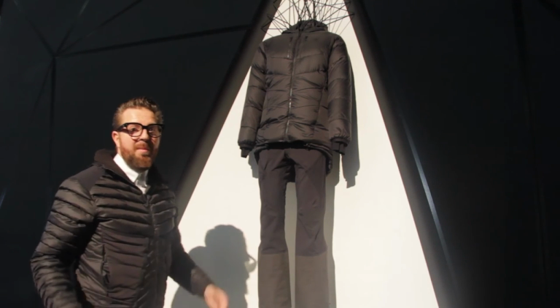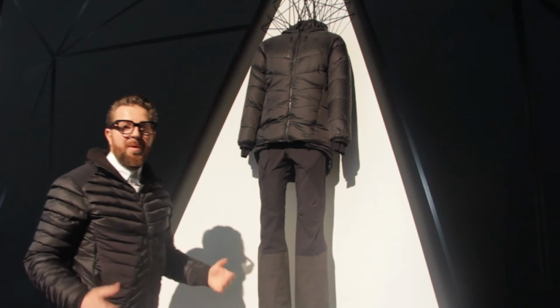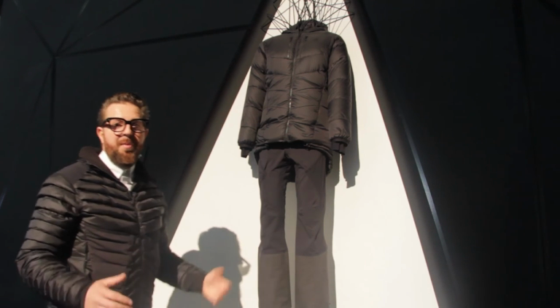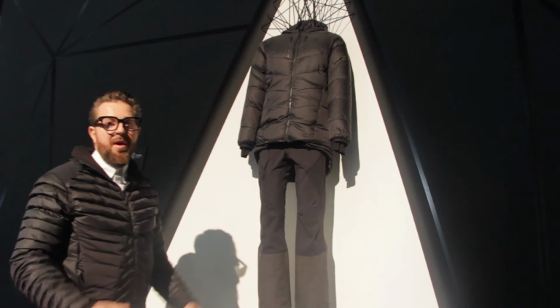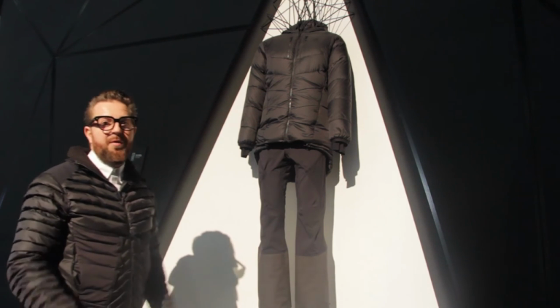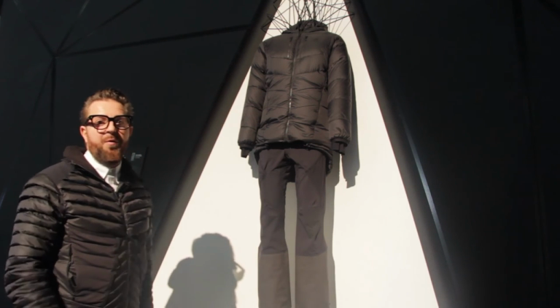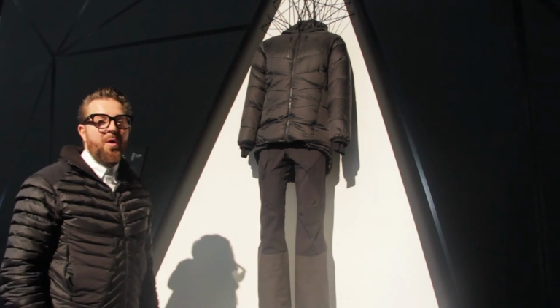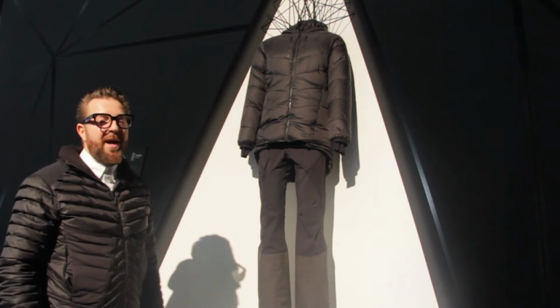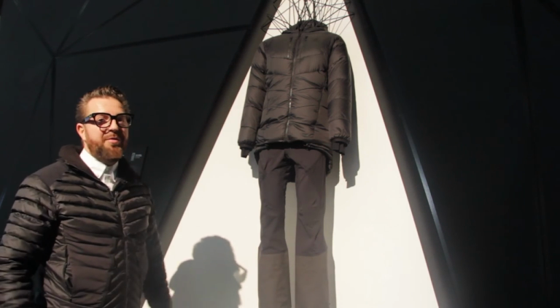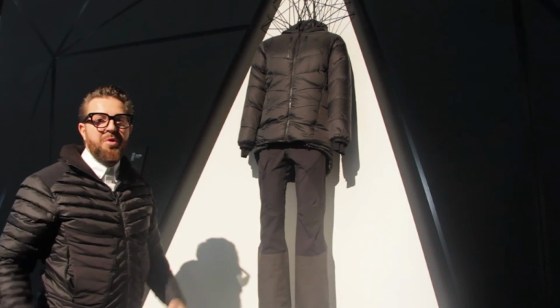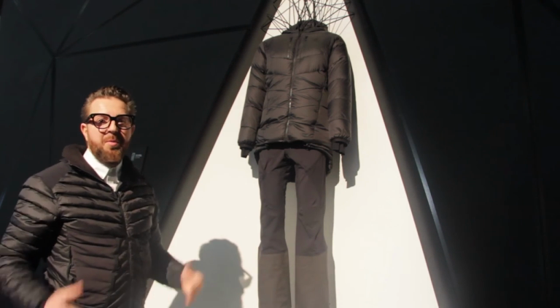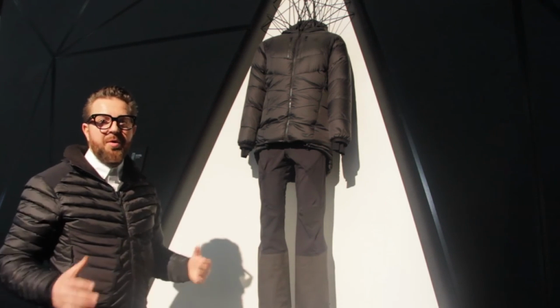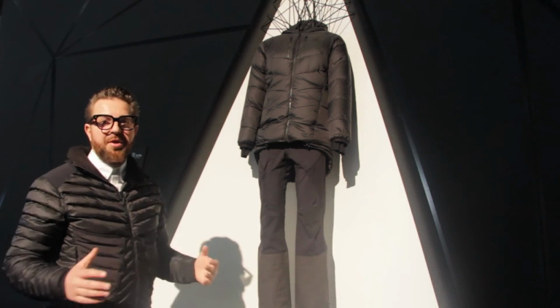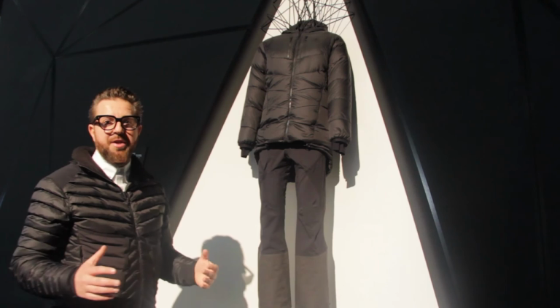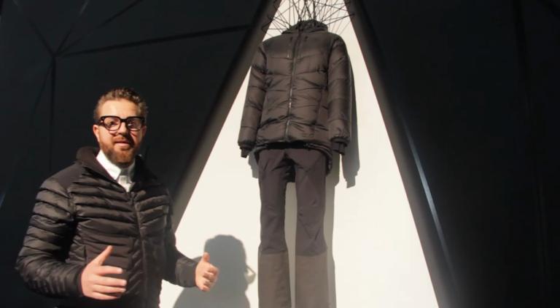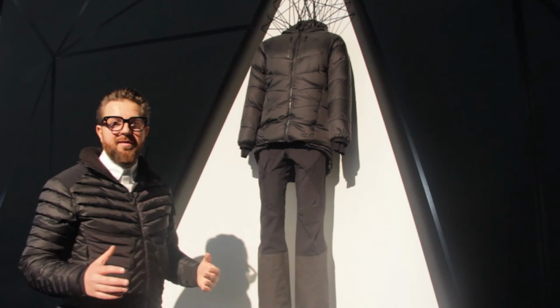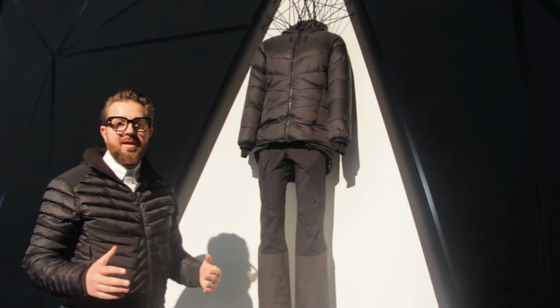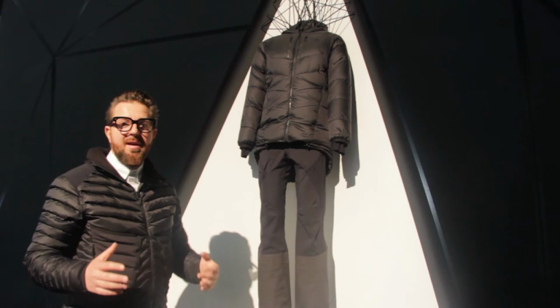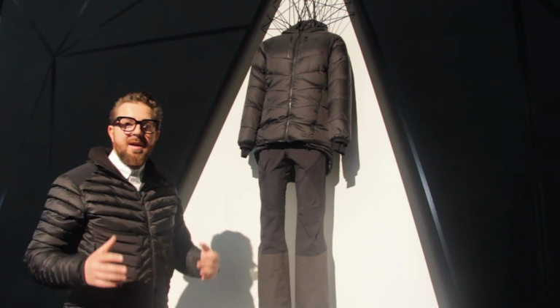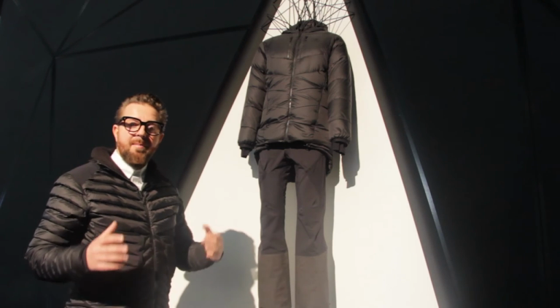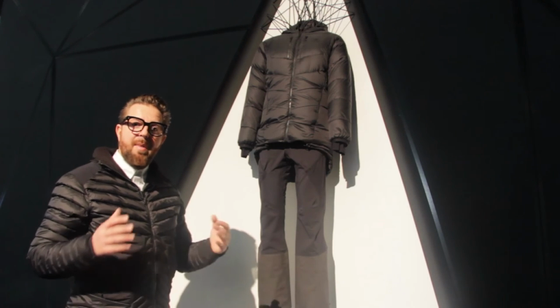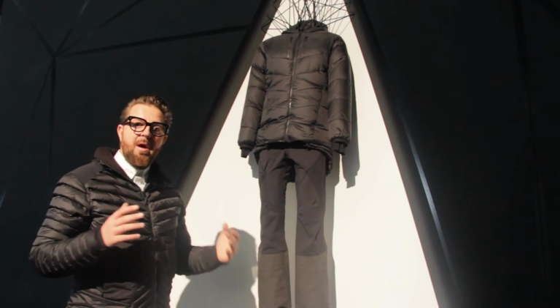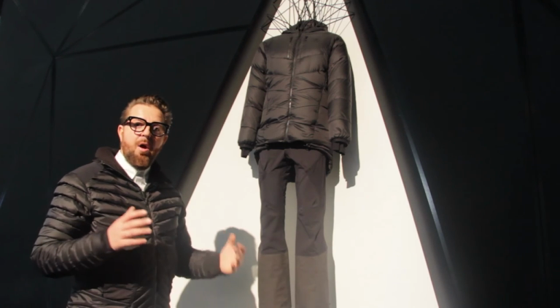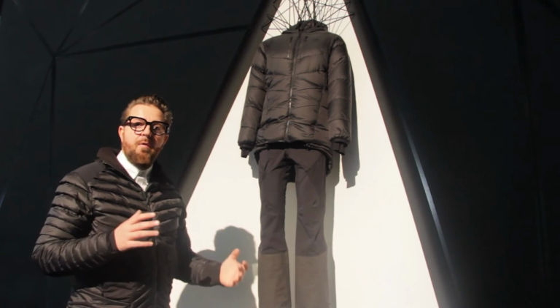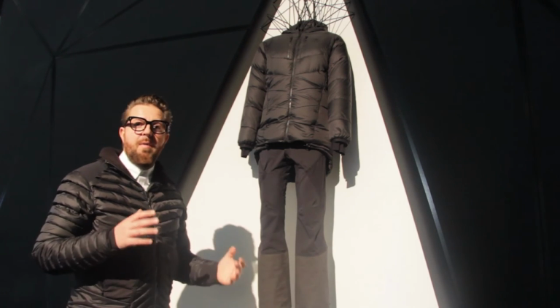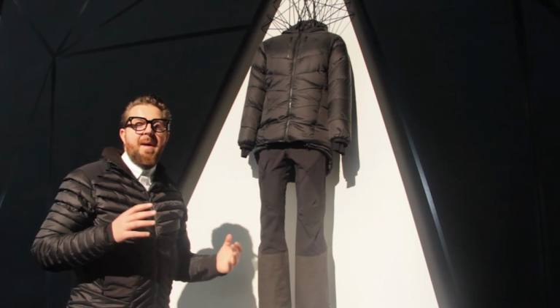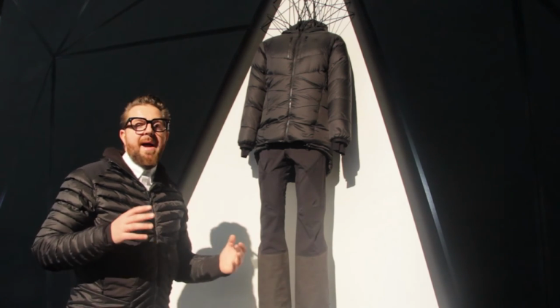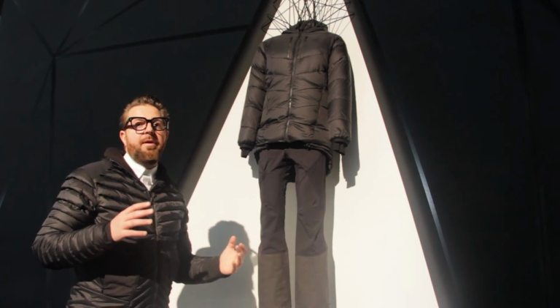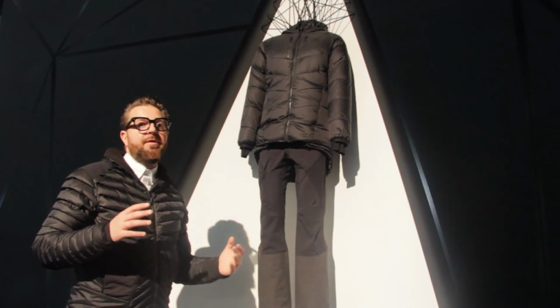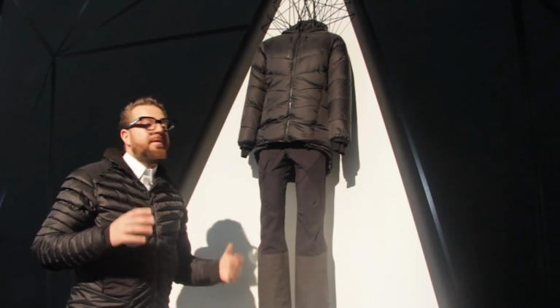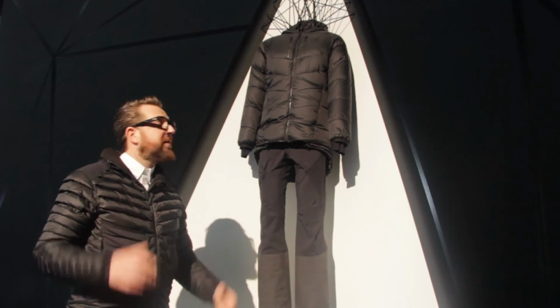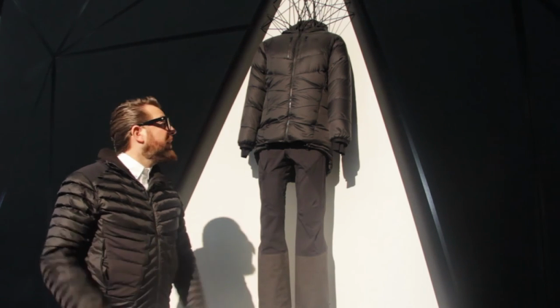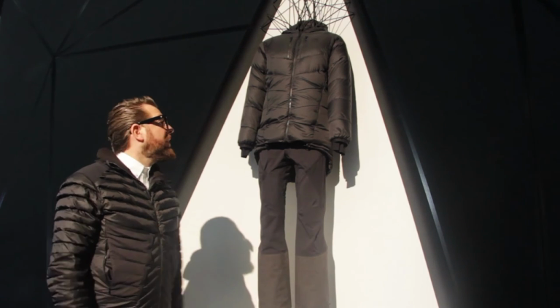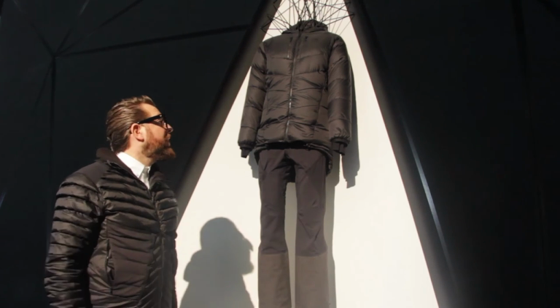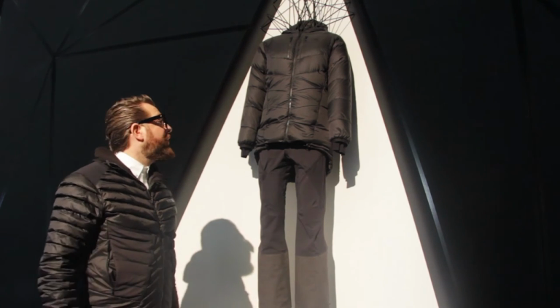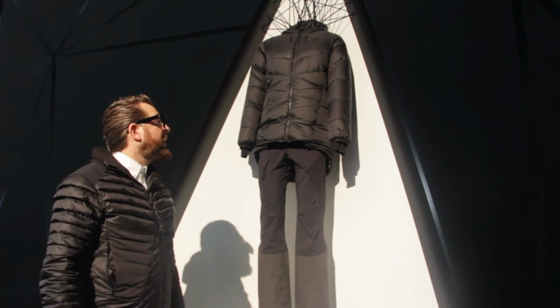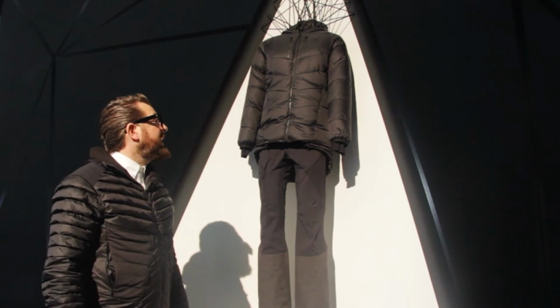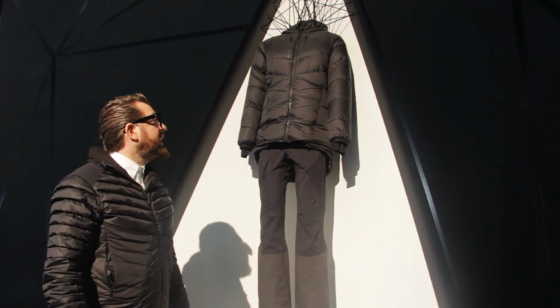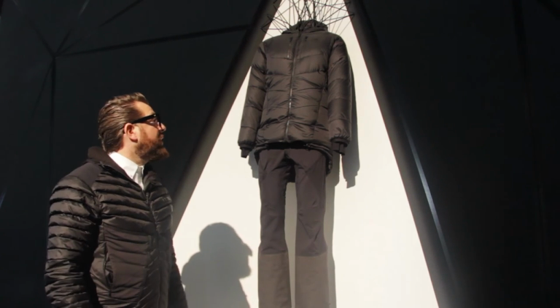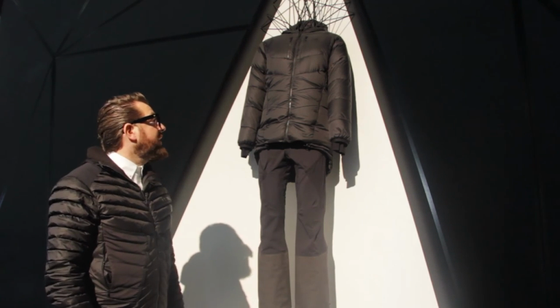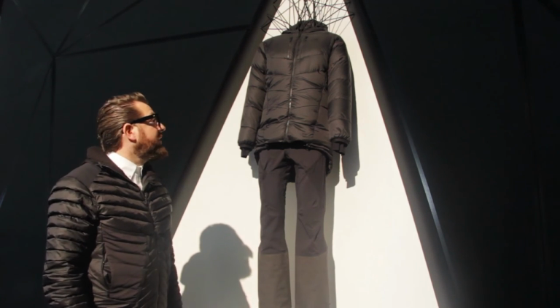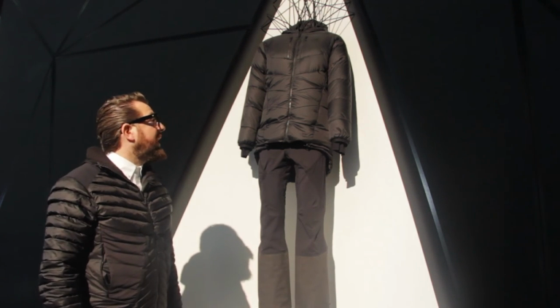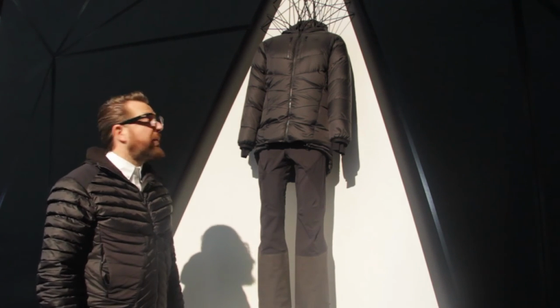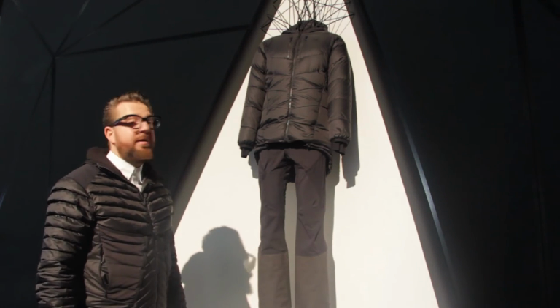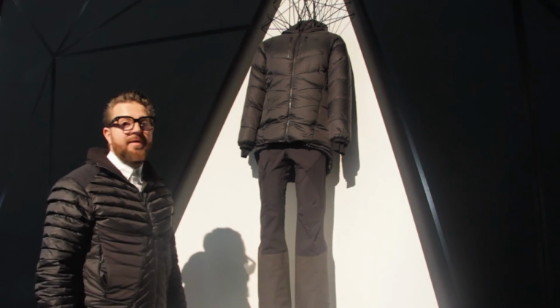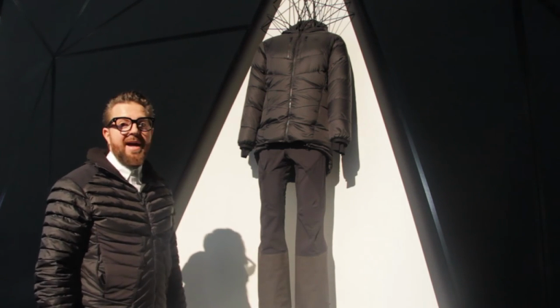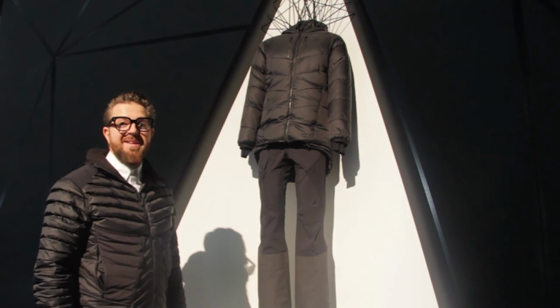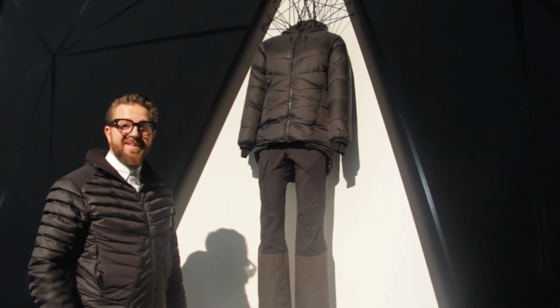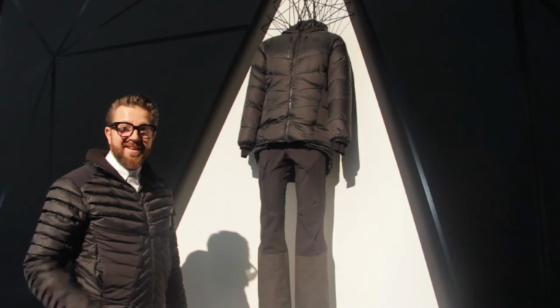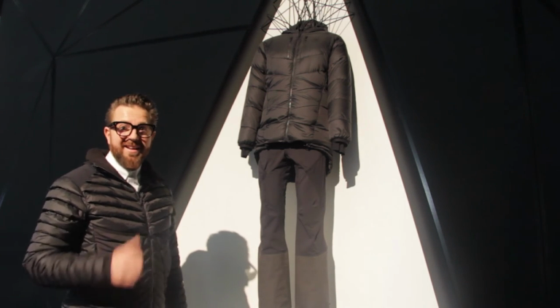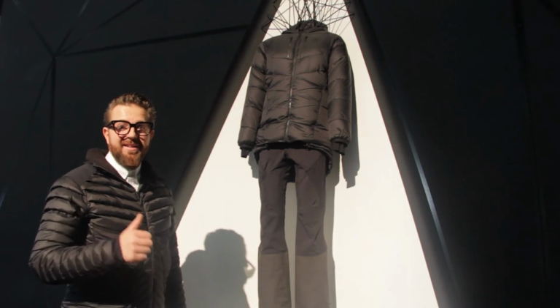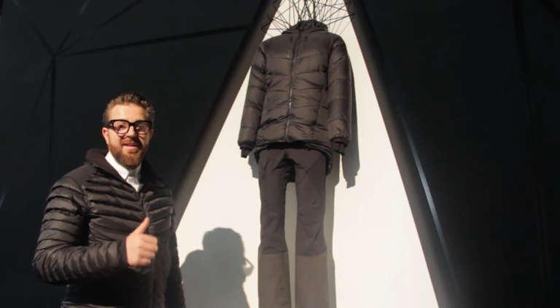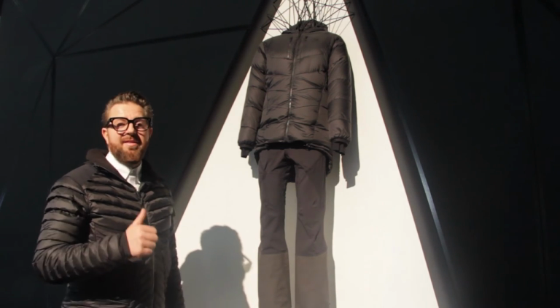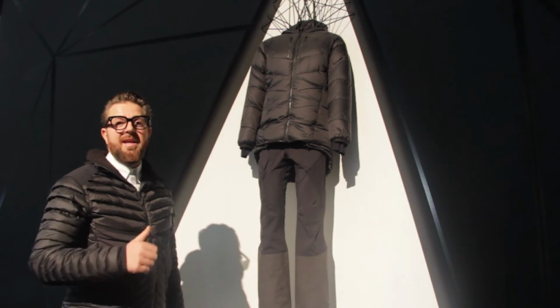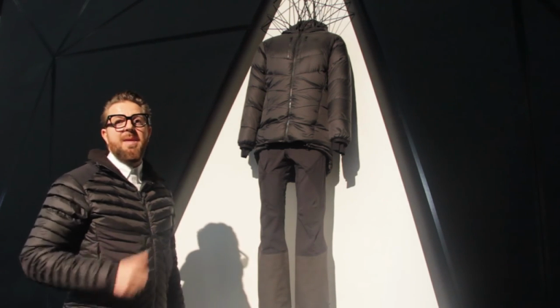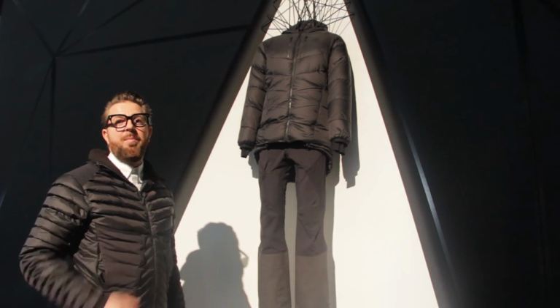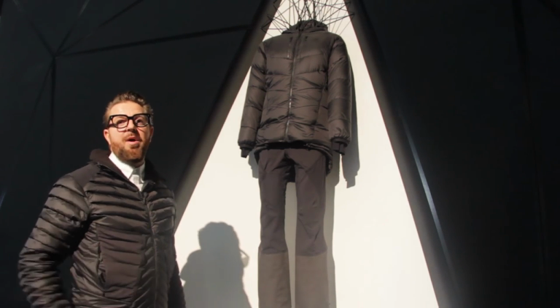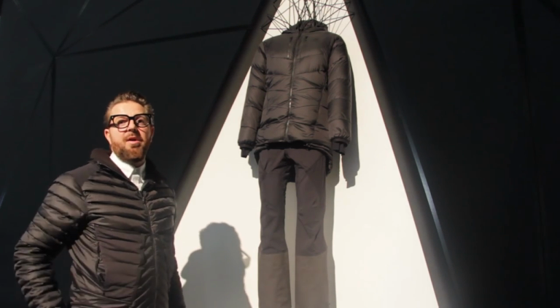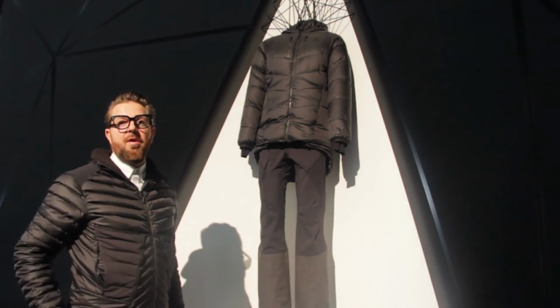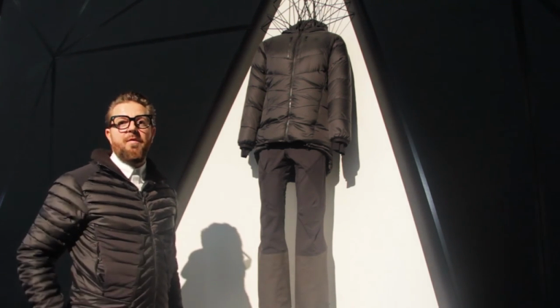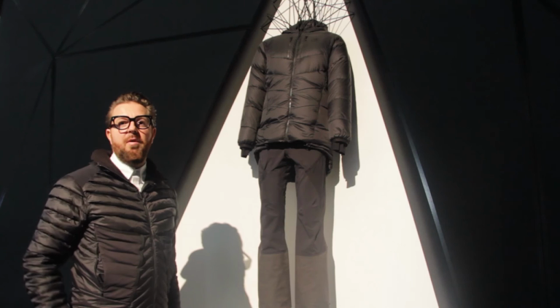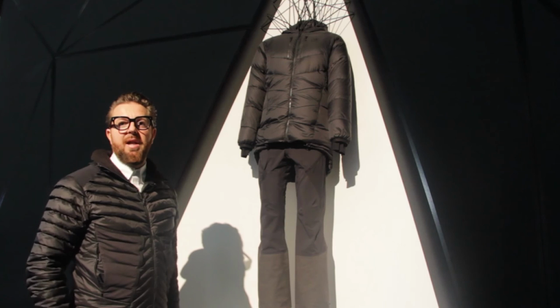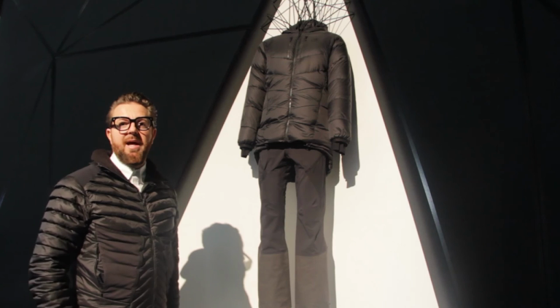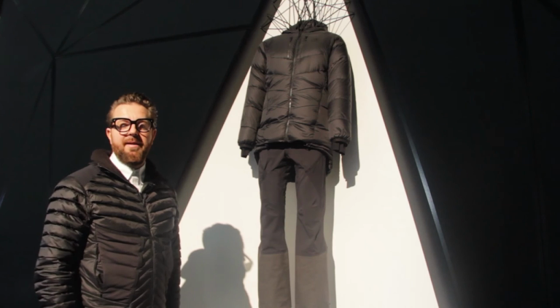I would say with this jacket you're well prepared for extreme conditions down to minus 40 degrees. It's a key product of our line.